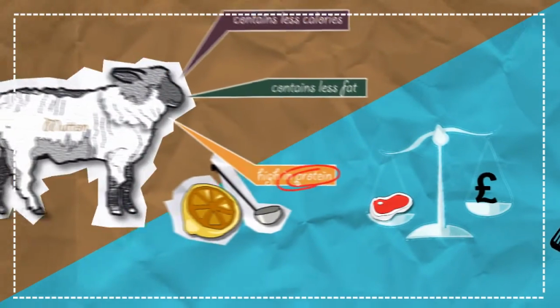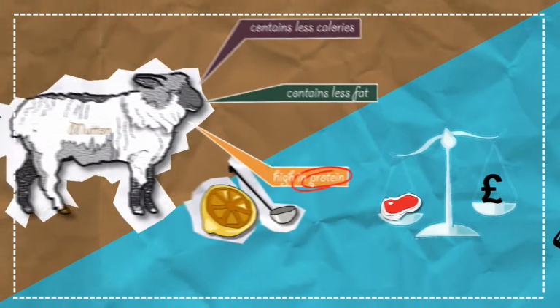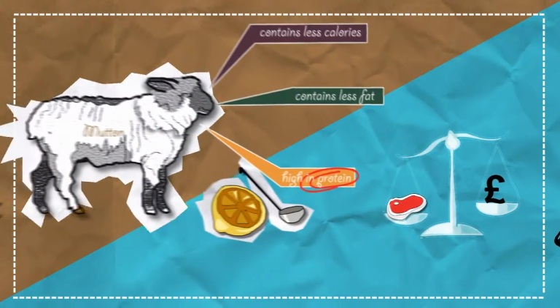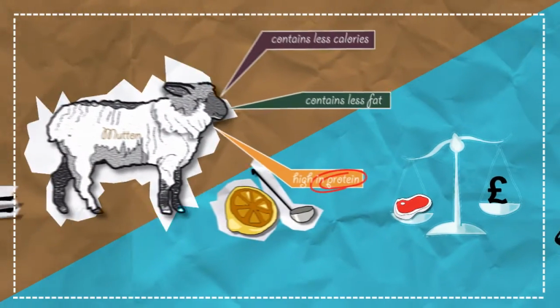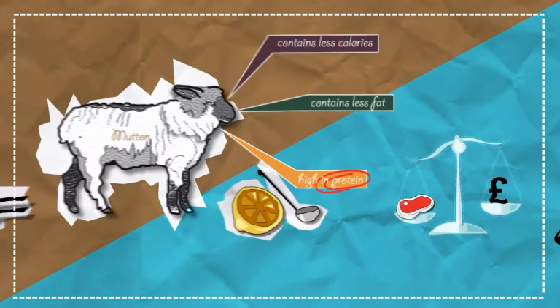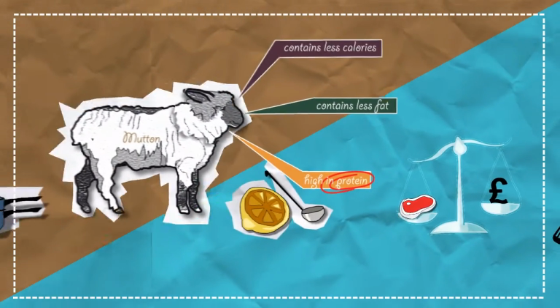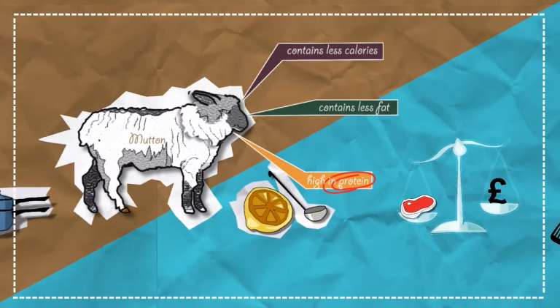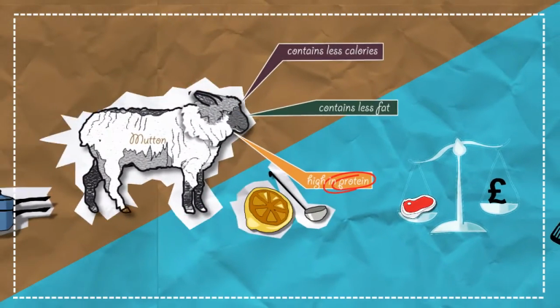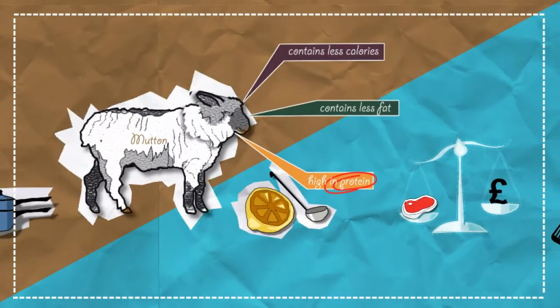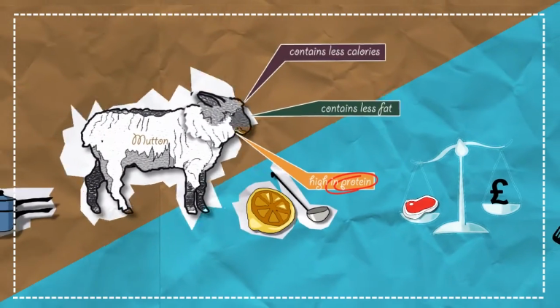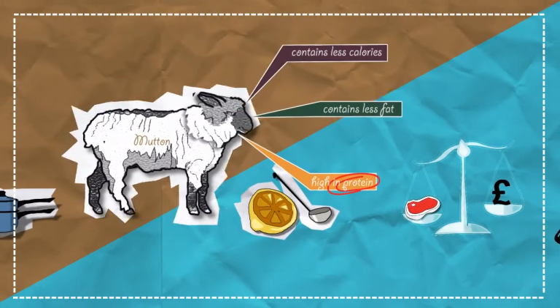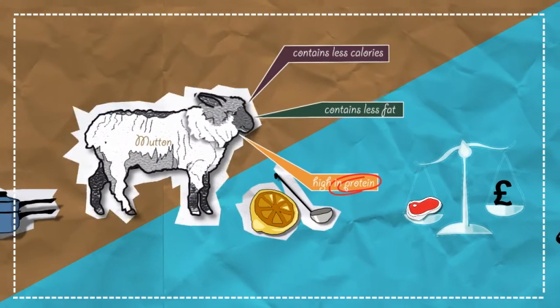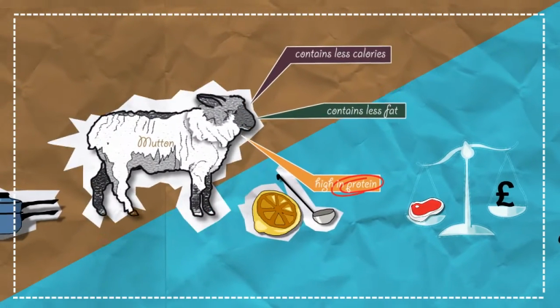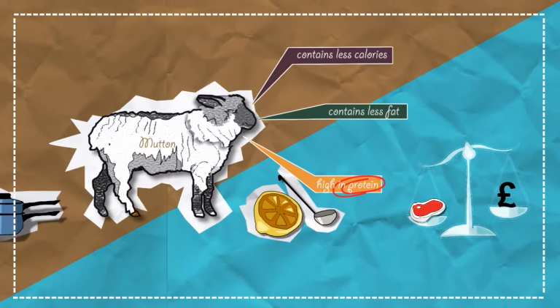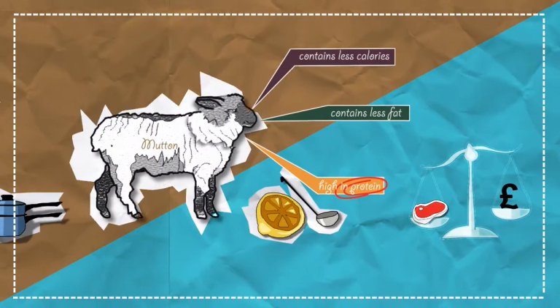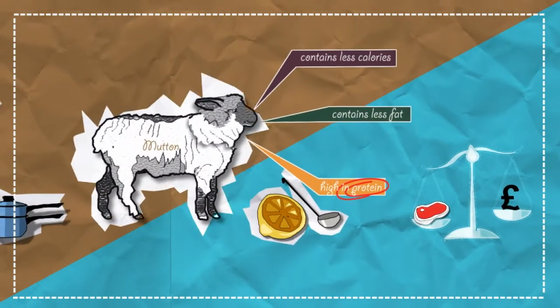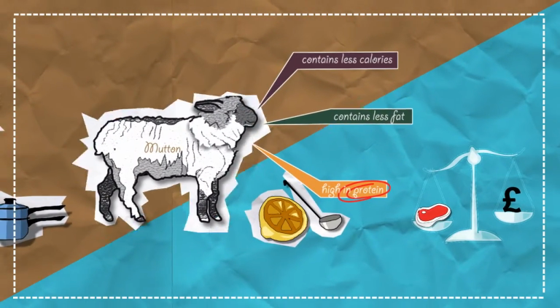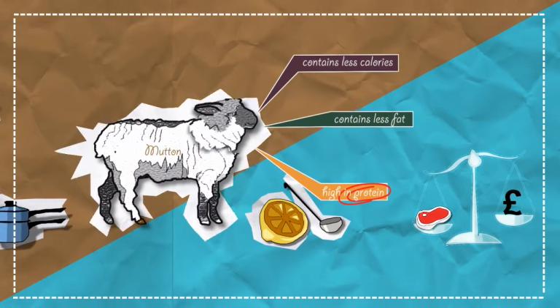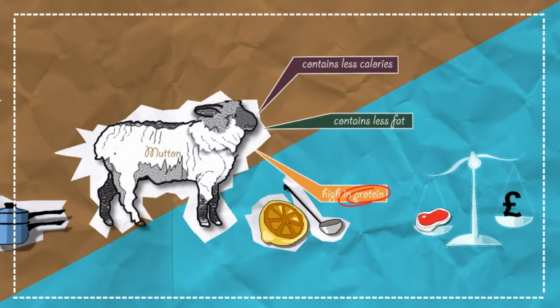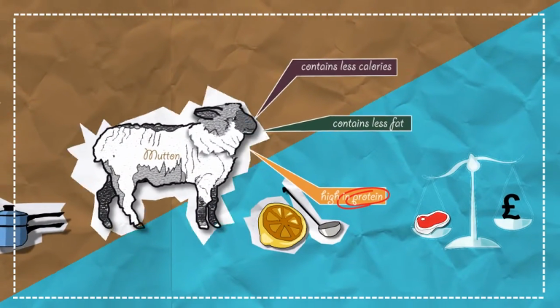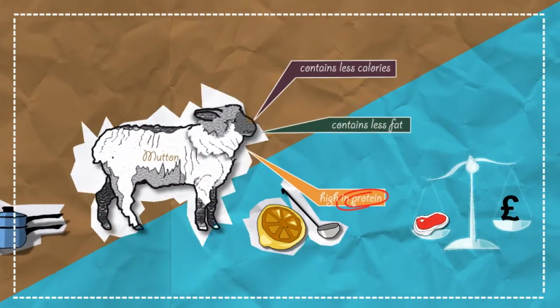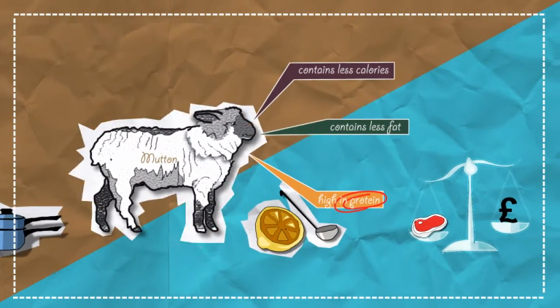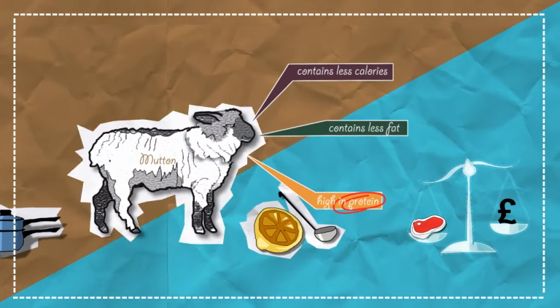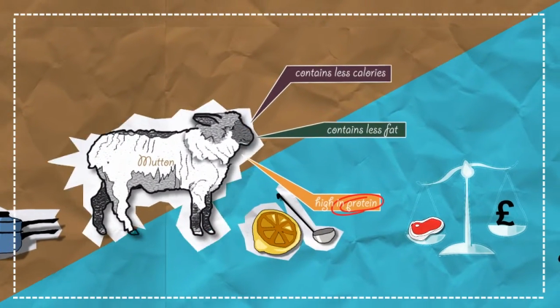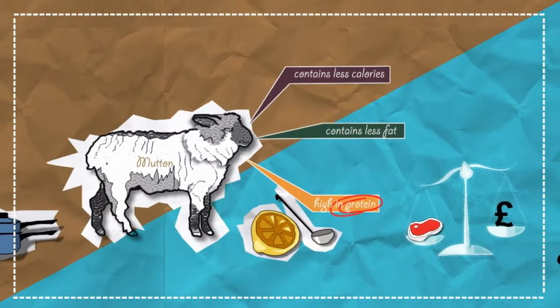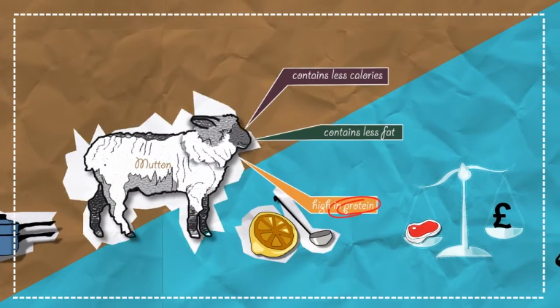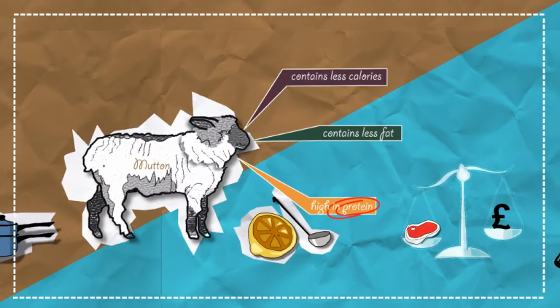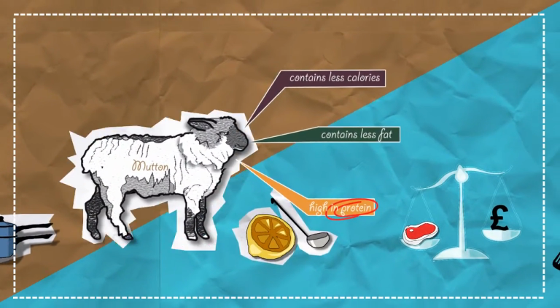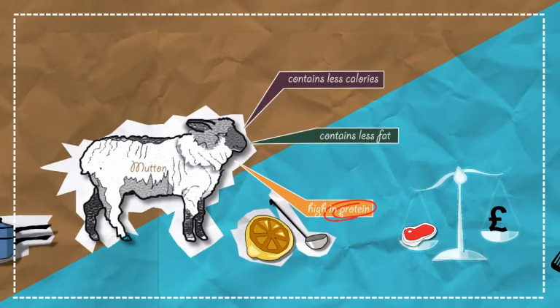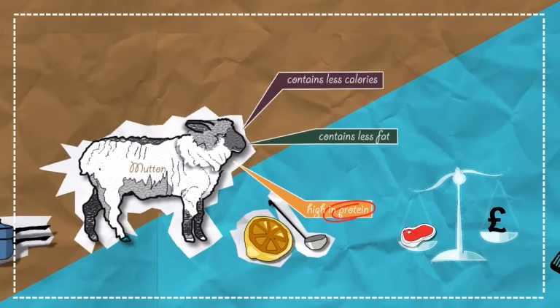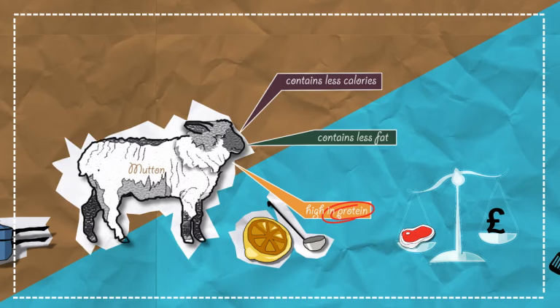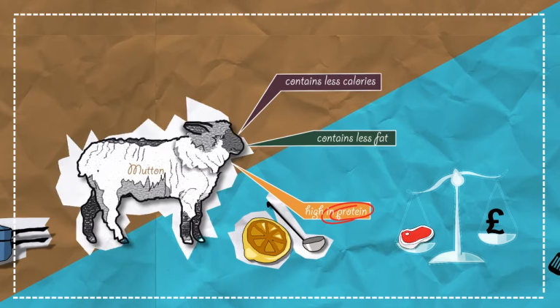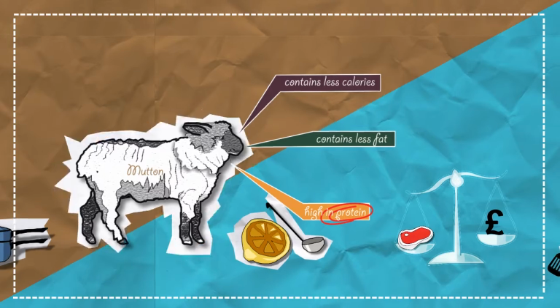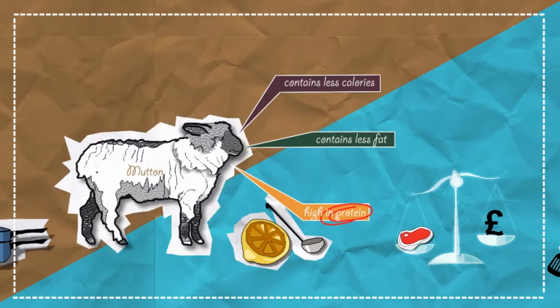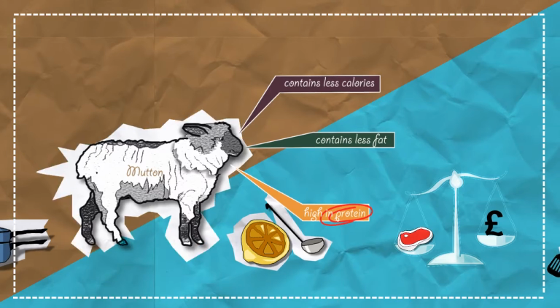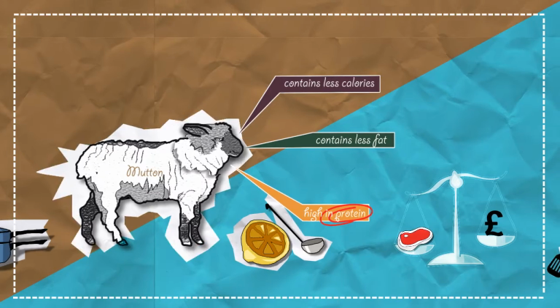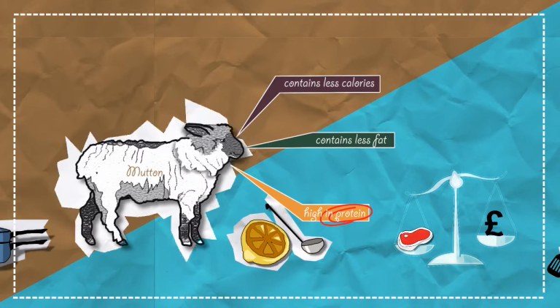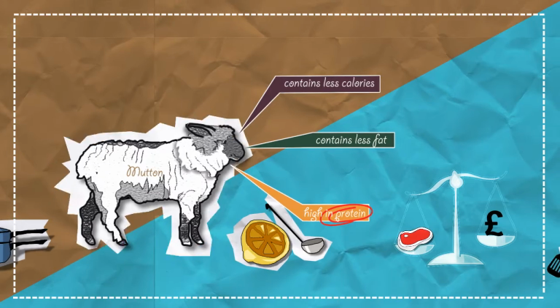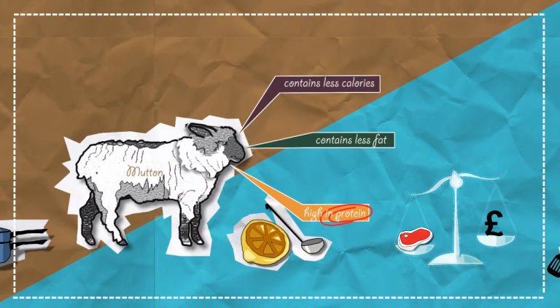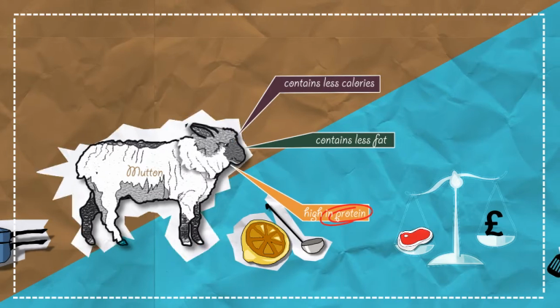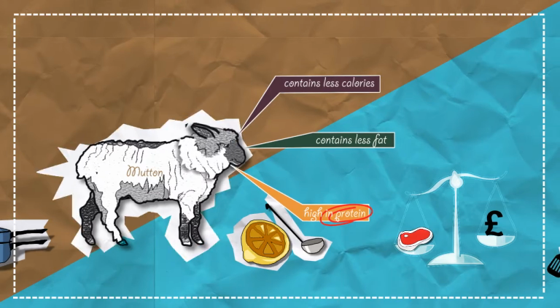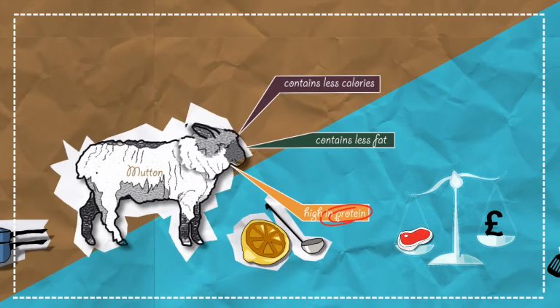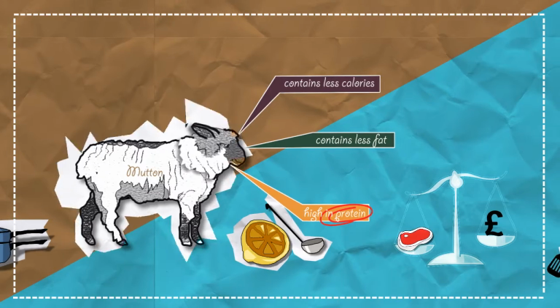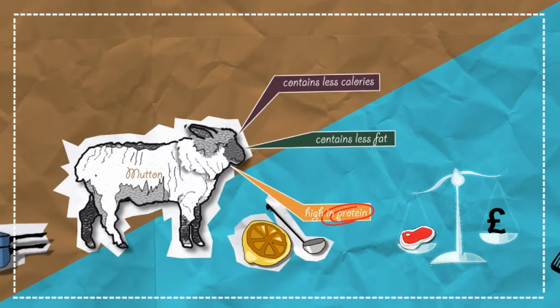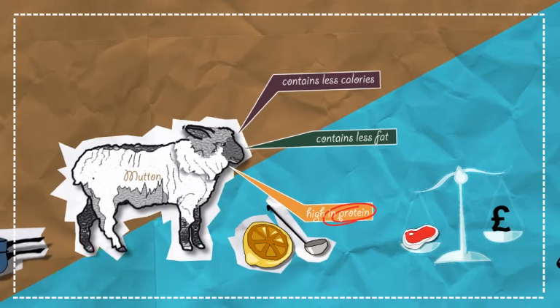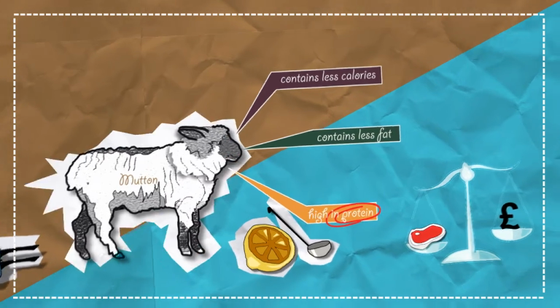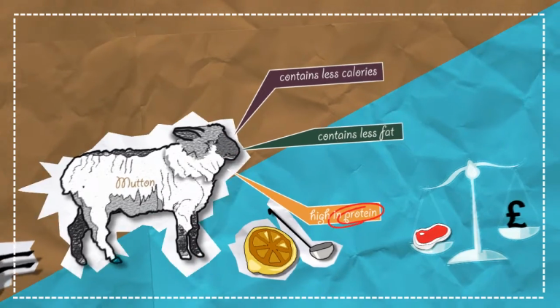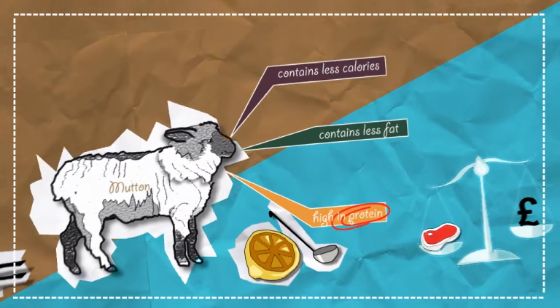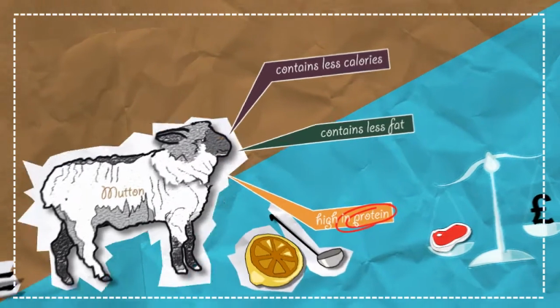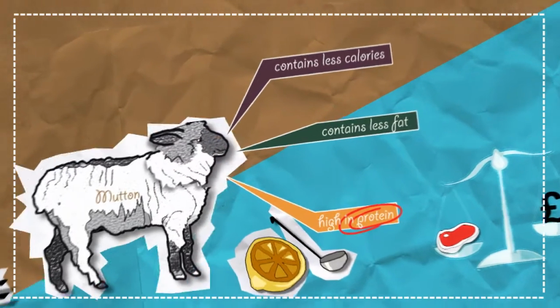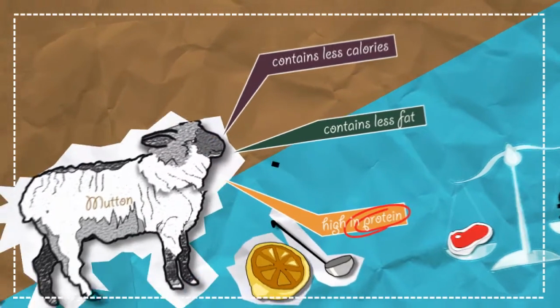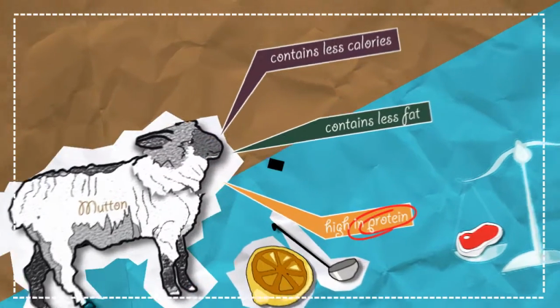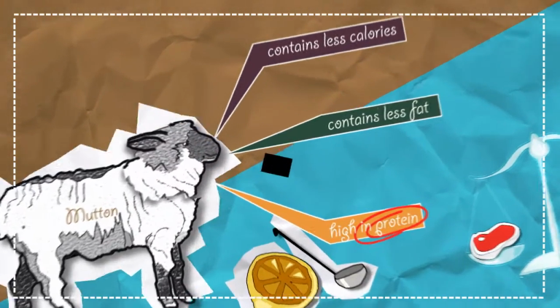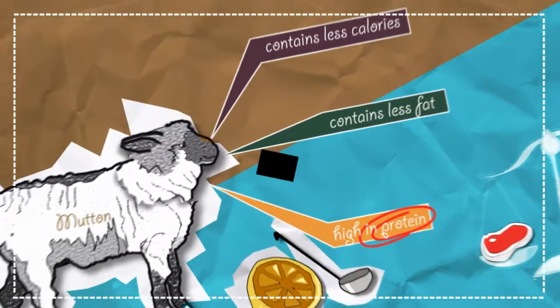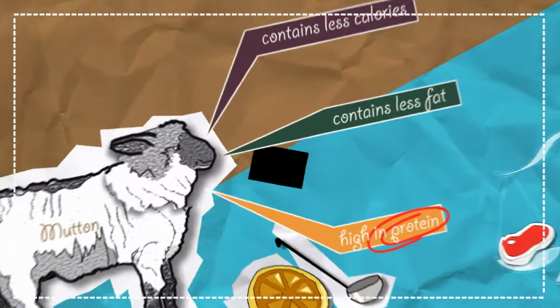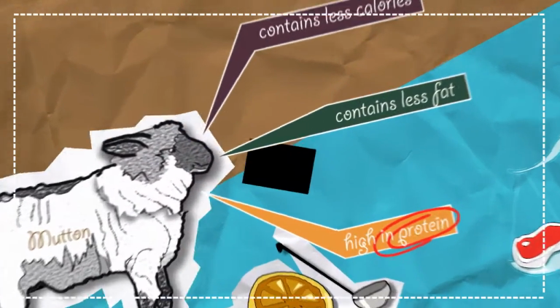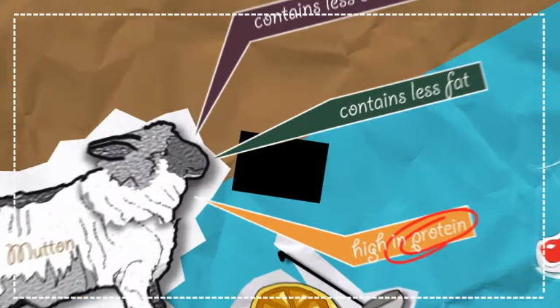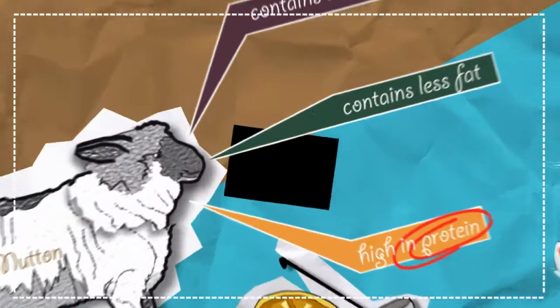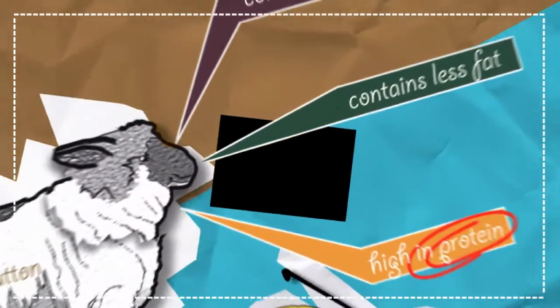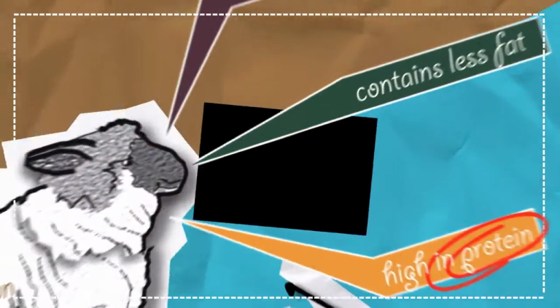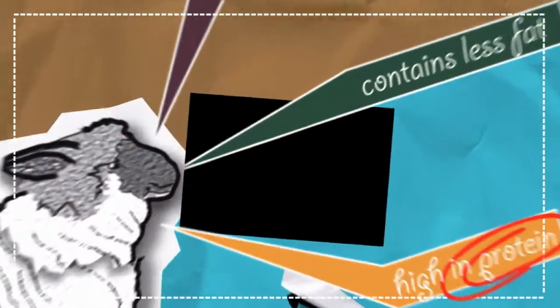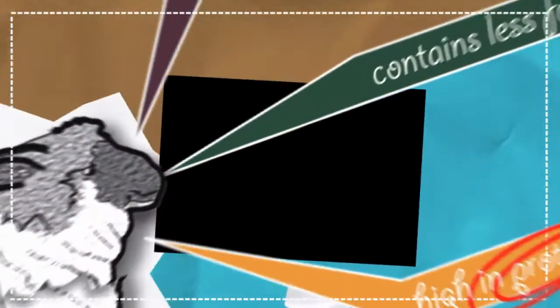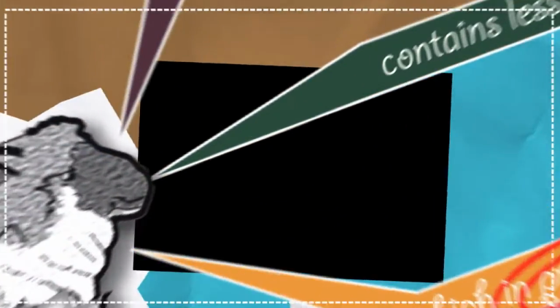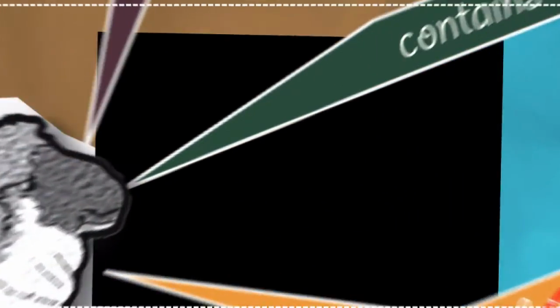Mutton is available from any good halal butcher, something we're lucky to have a lot of in Portsmouth. Just ask for it to be cut into curry sized chunks.